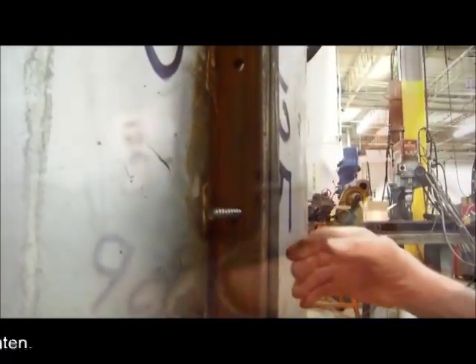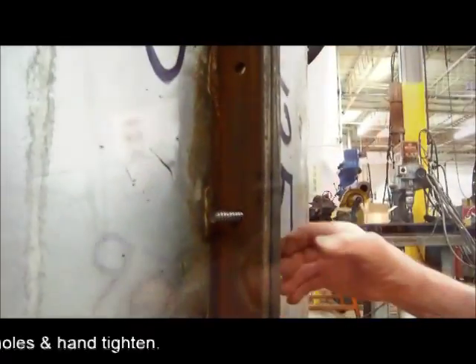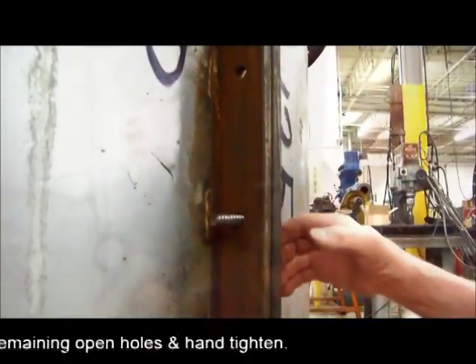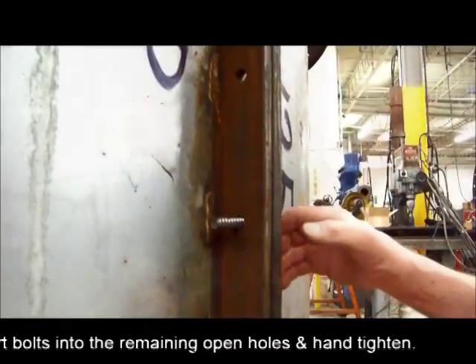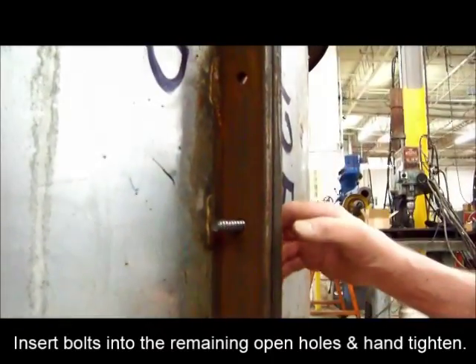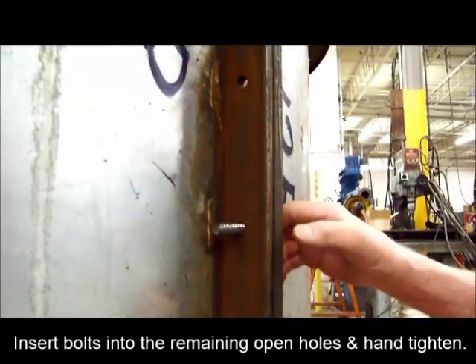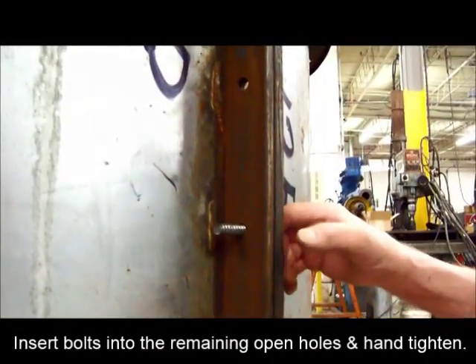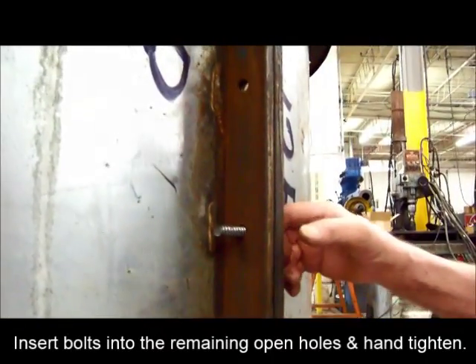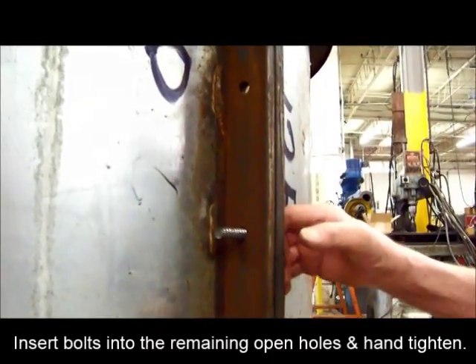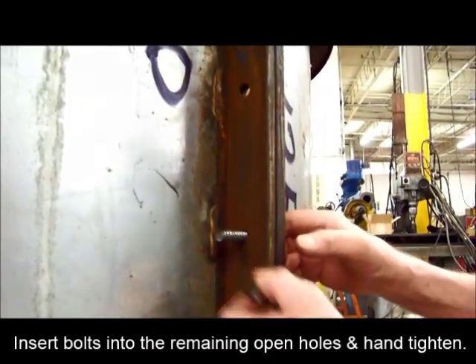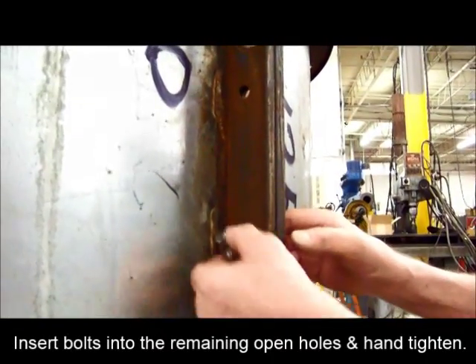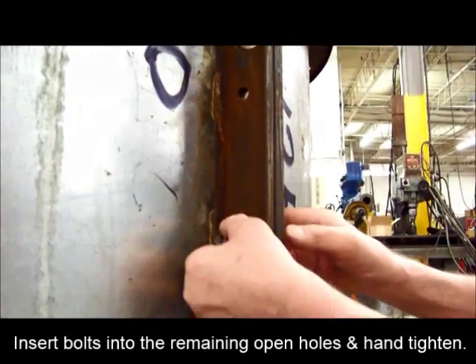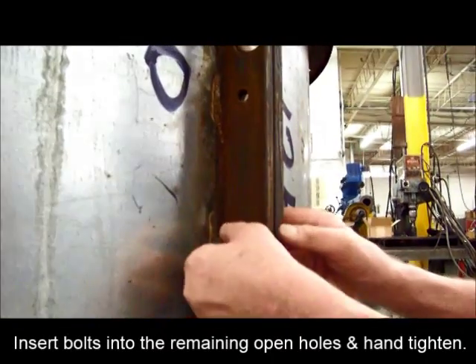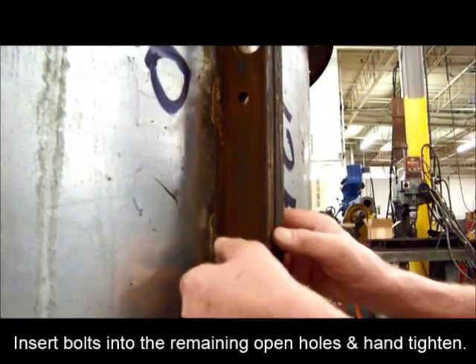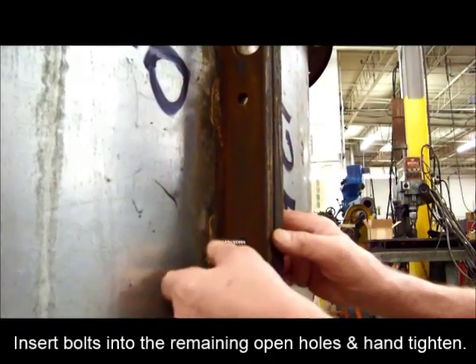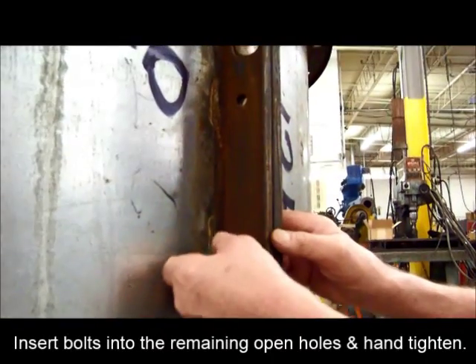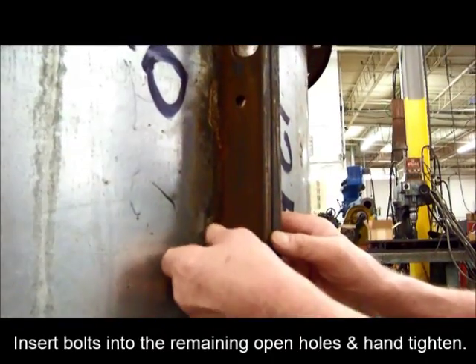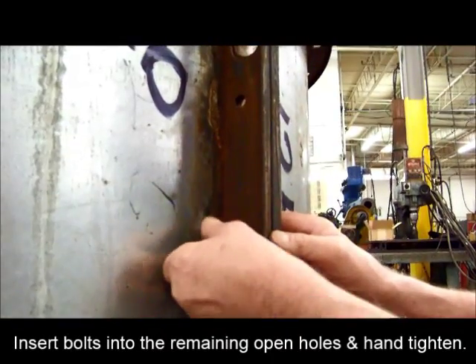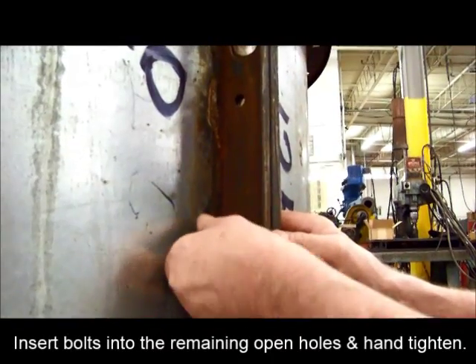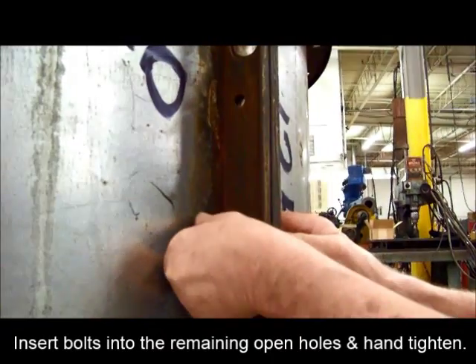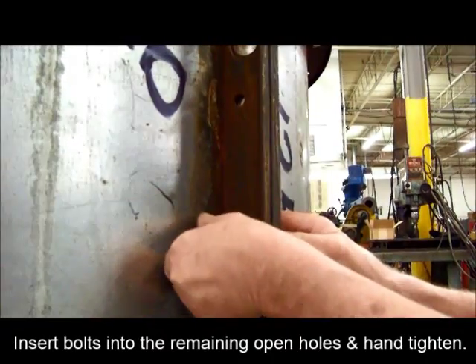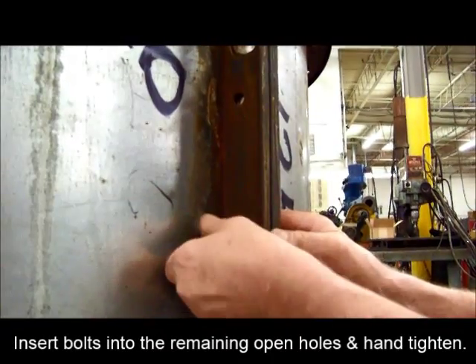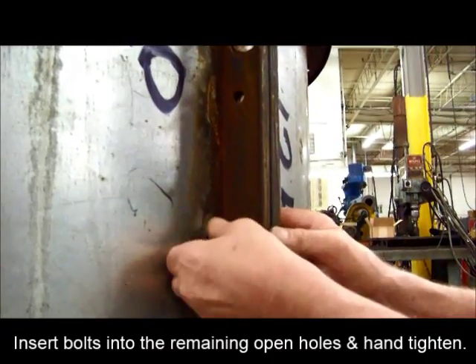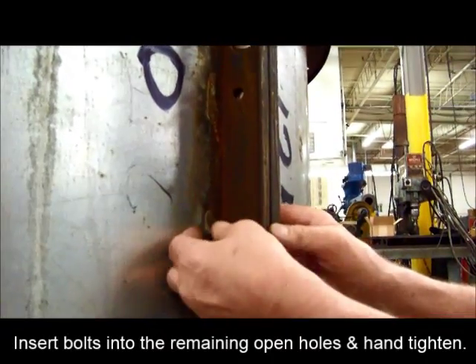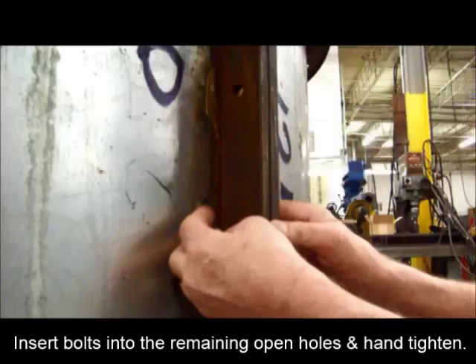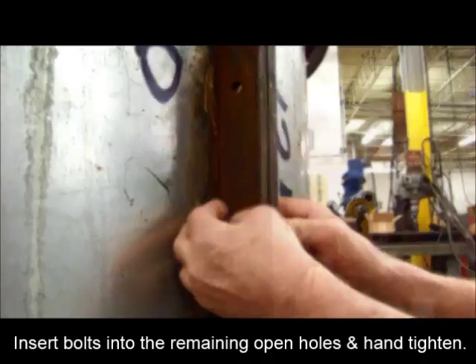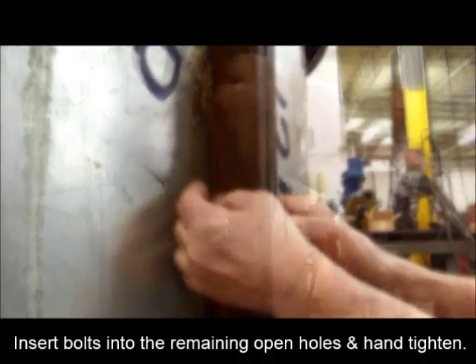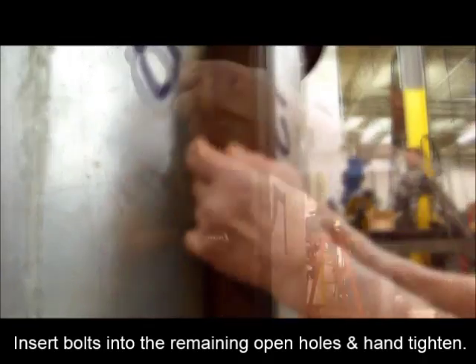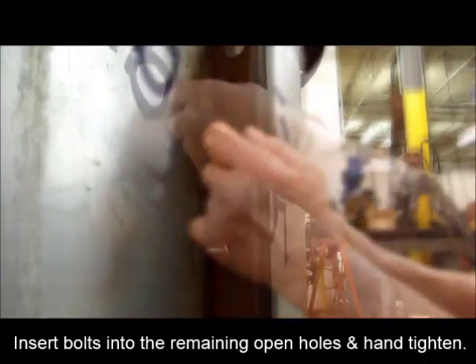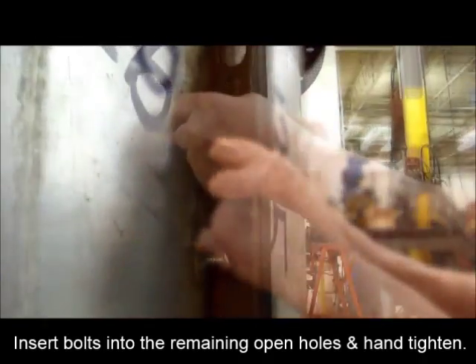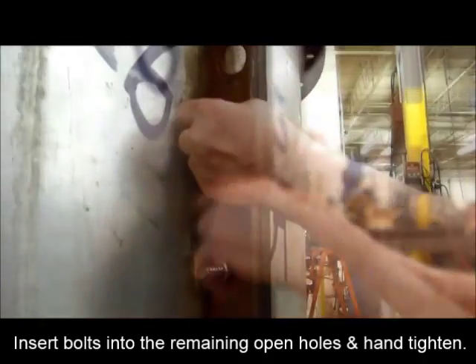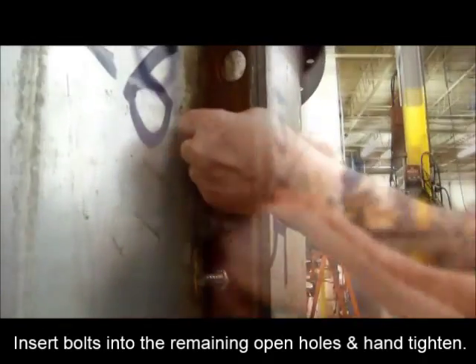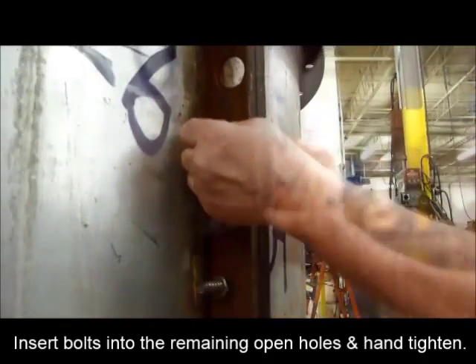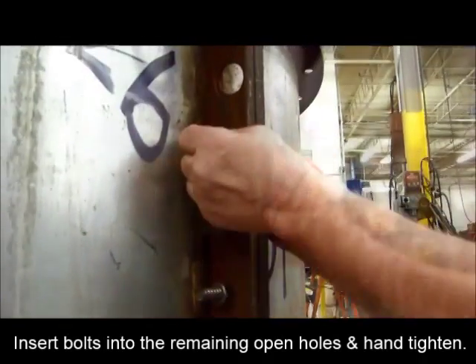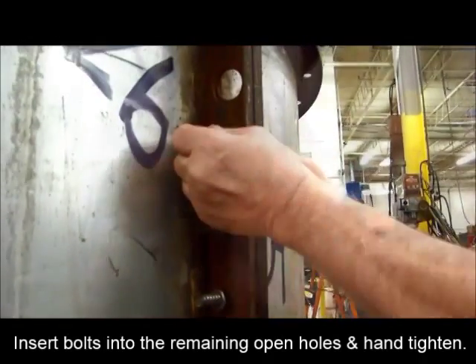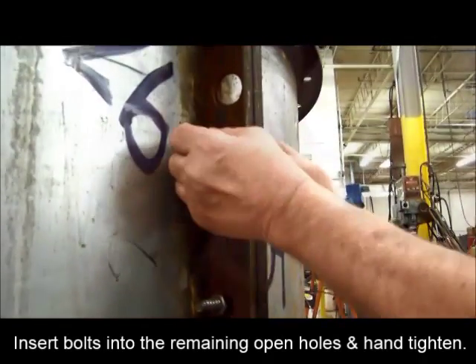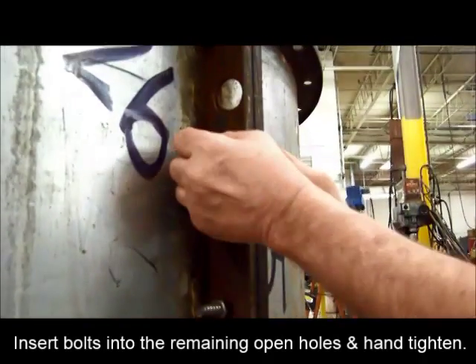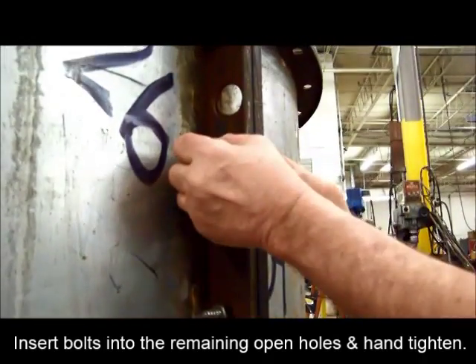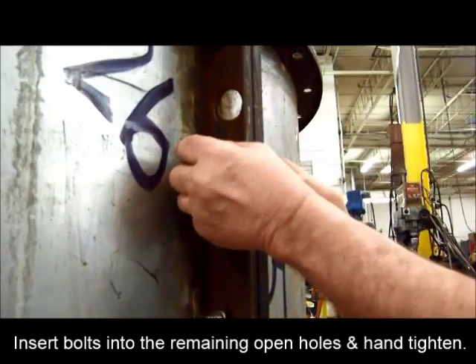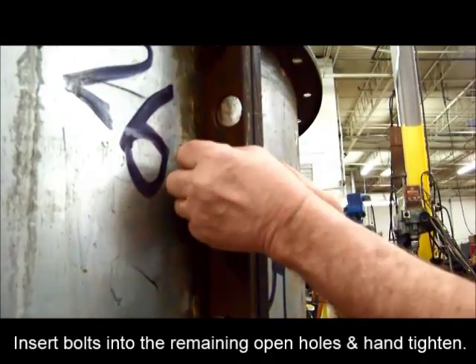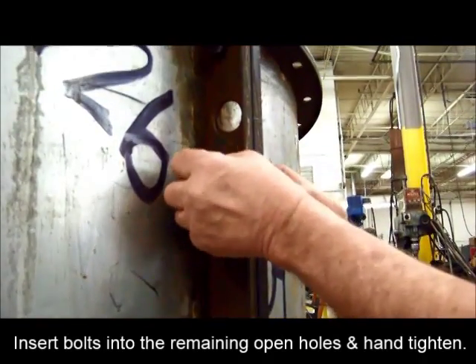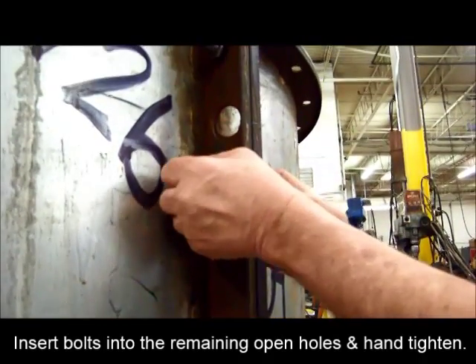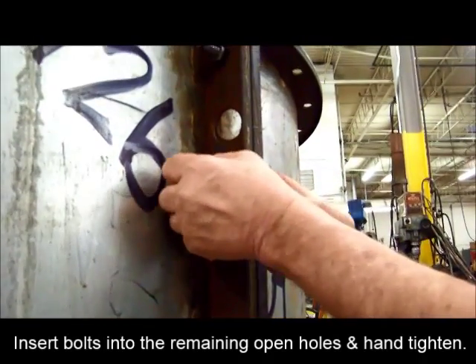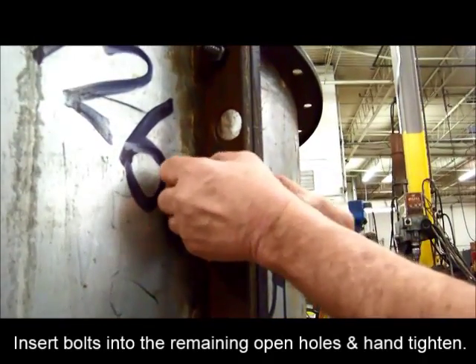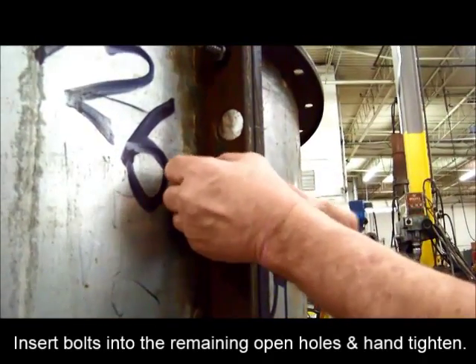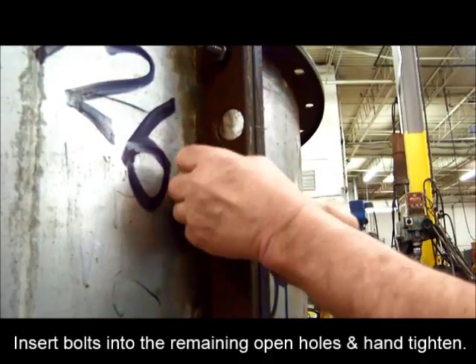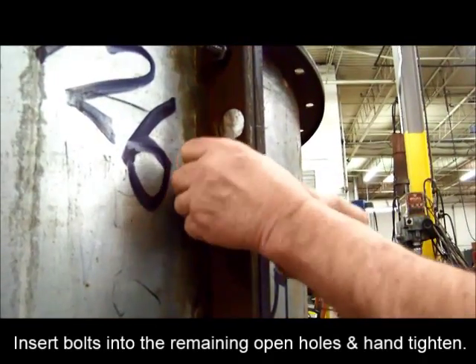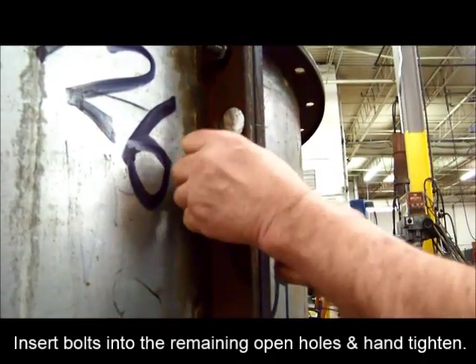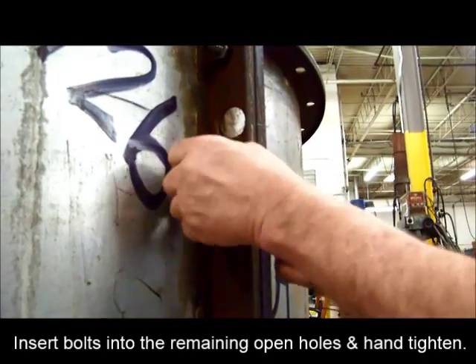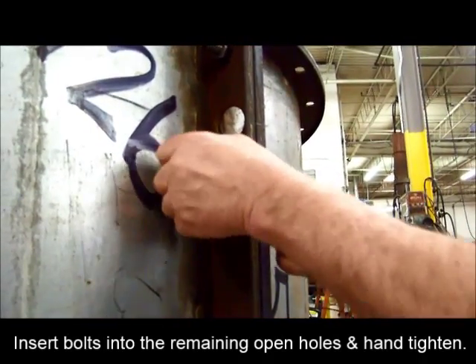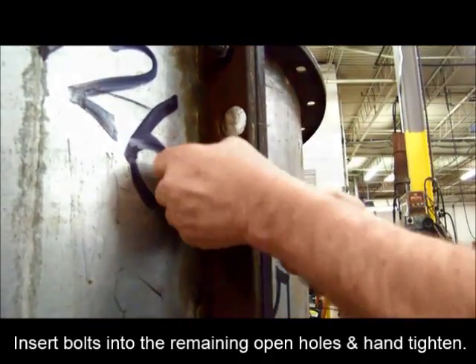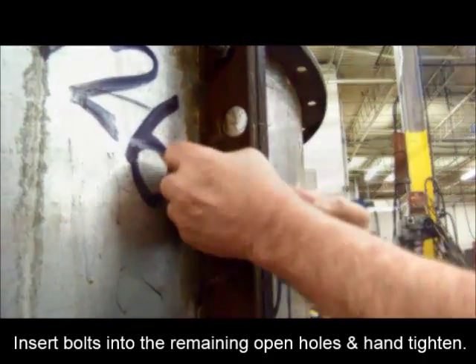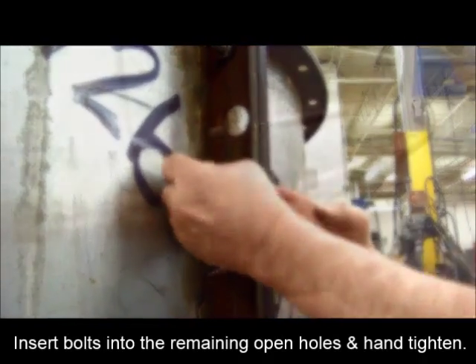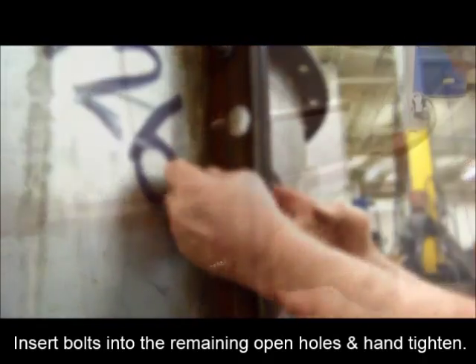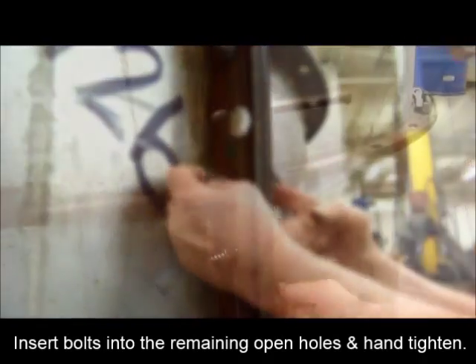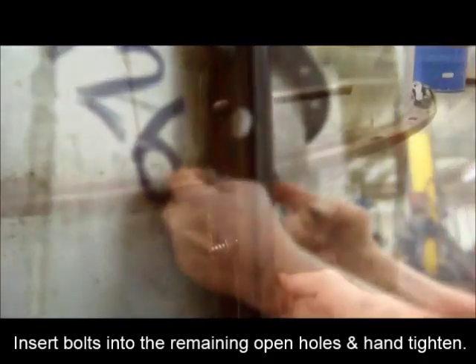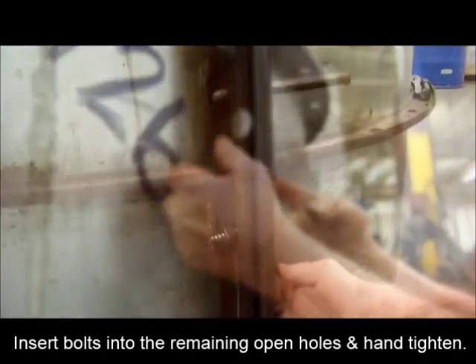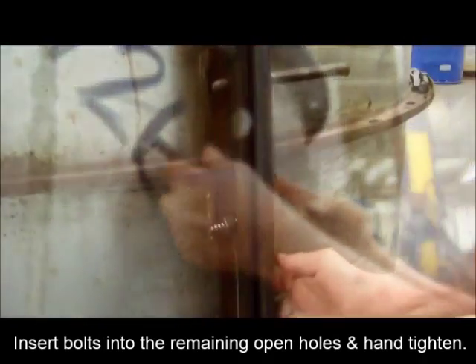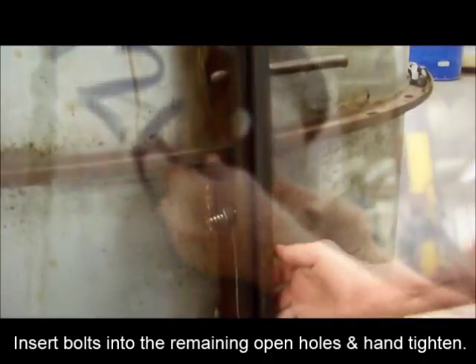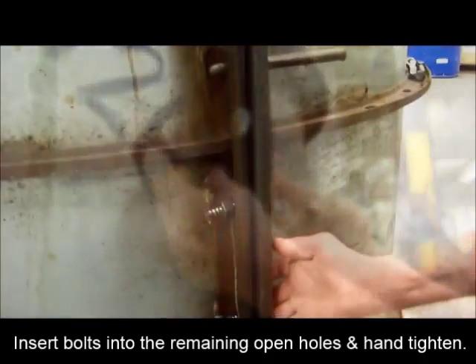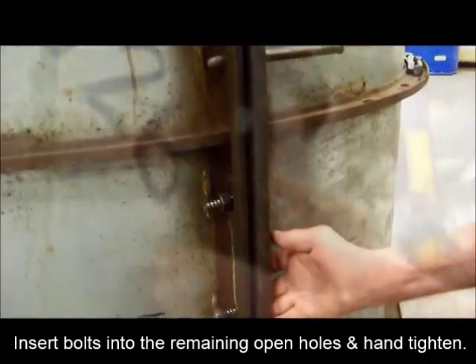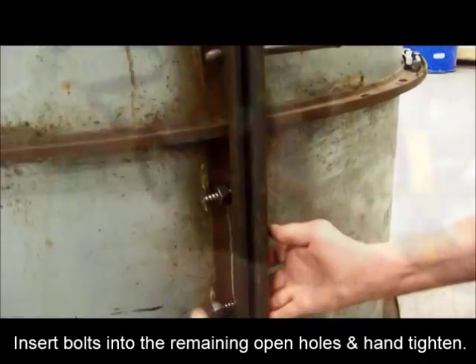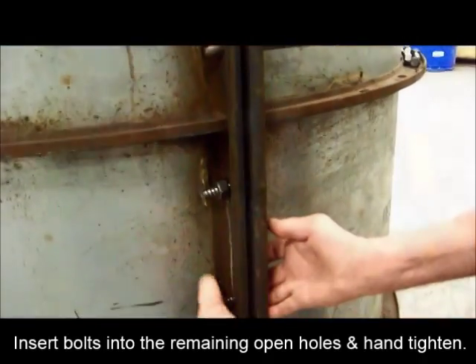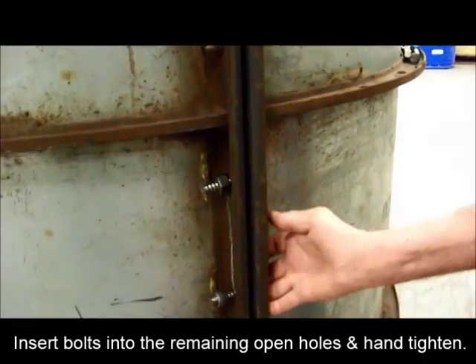Once all forms are connected, insert bolts in the remaining open holes and continue to hand tighten the bolts.